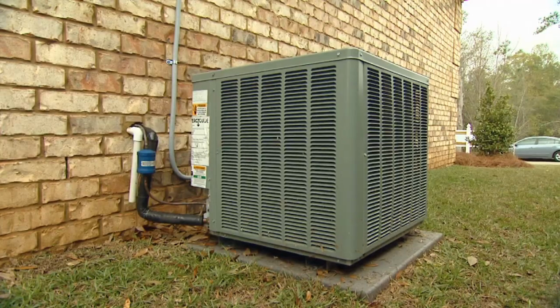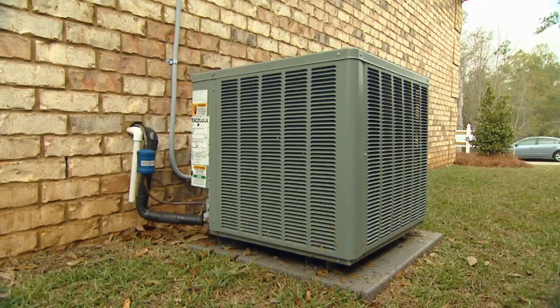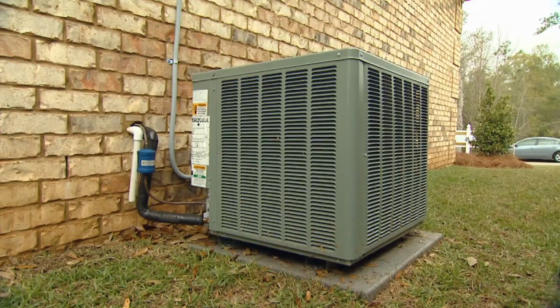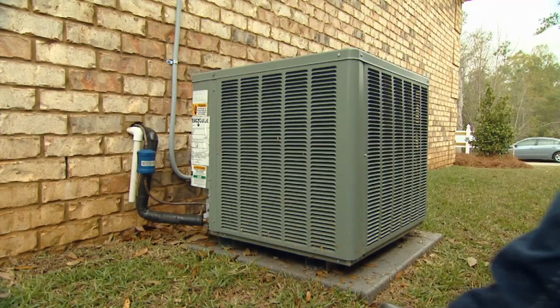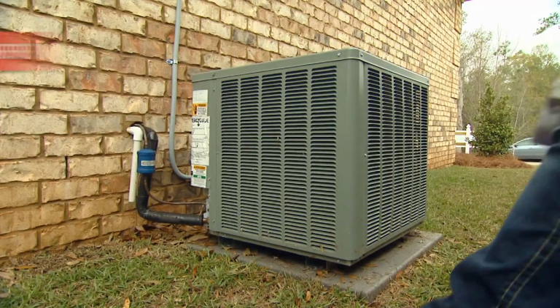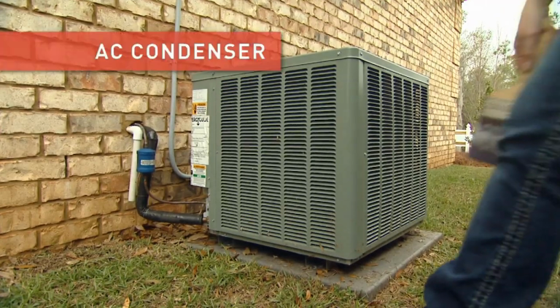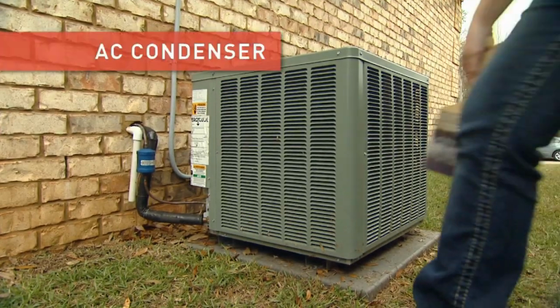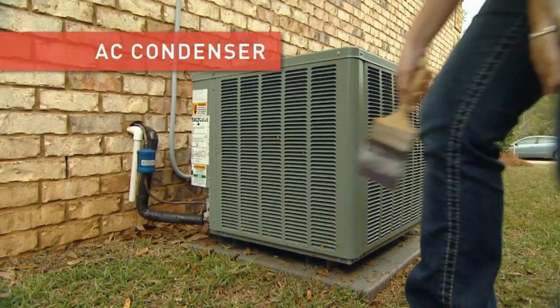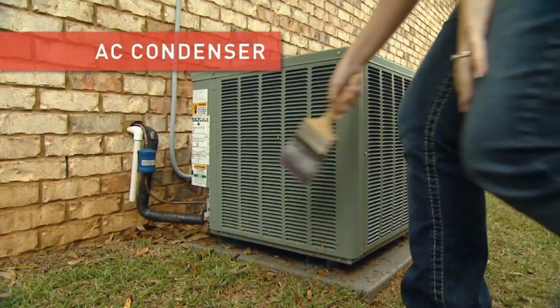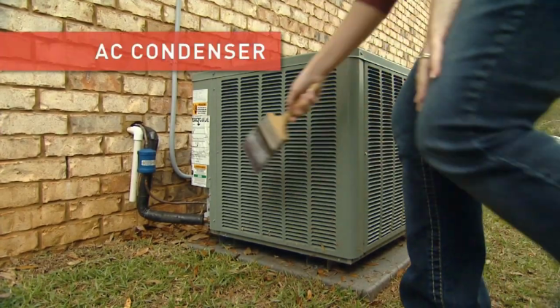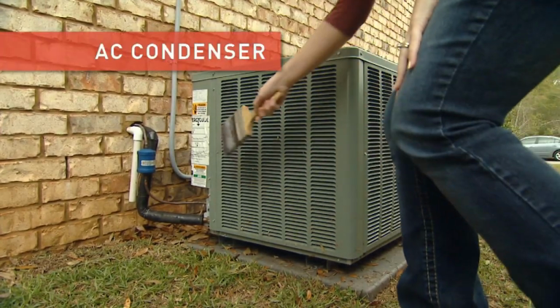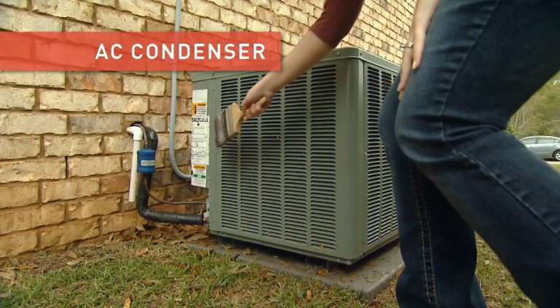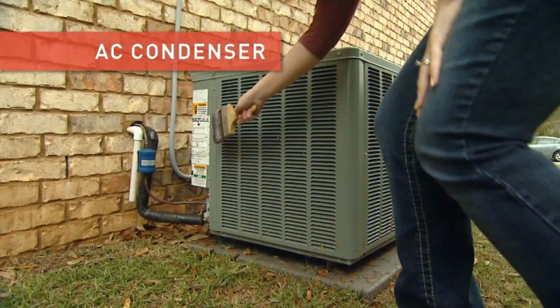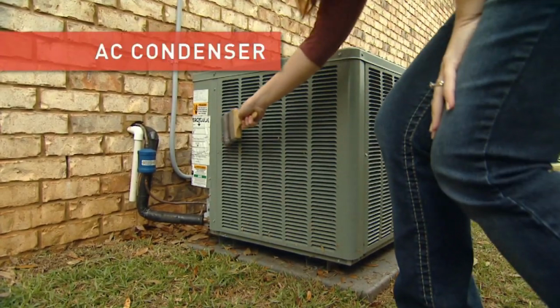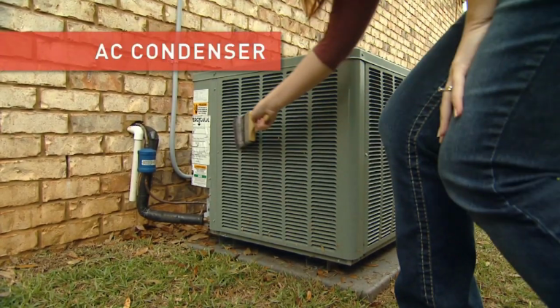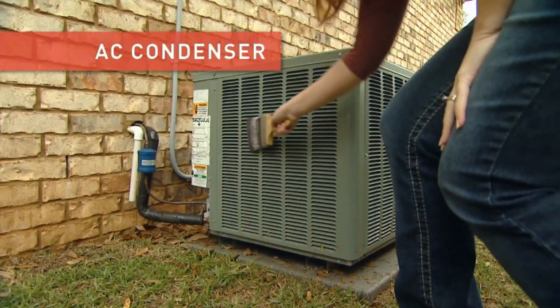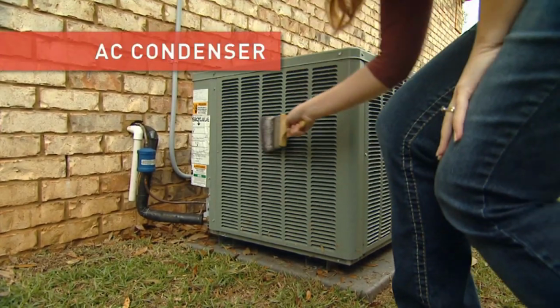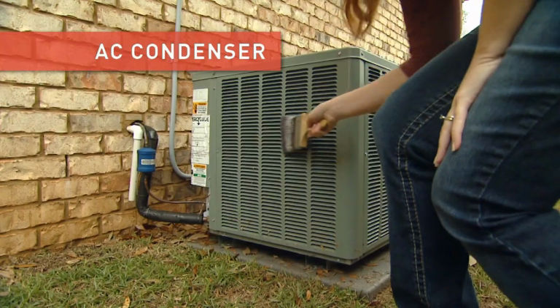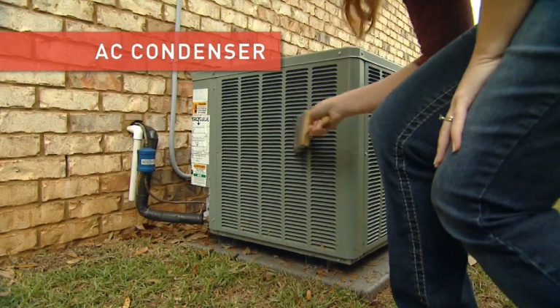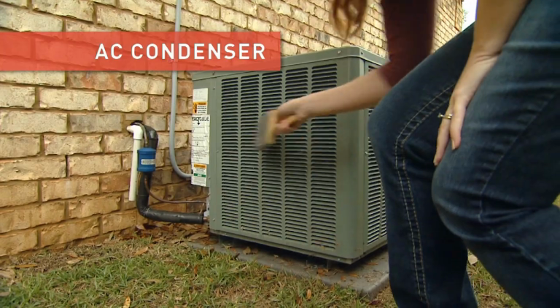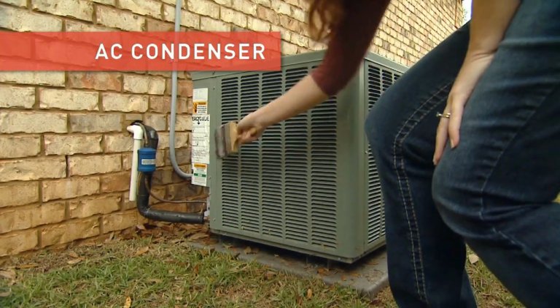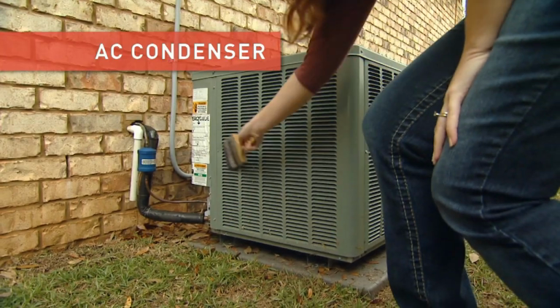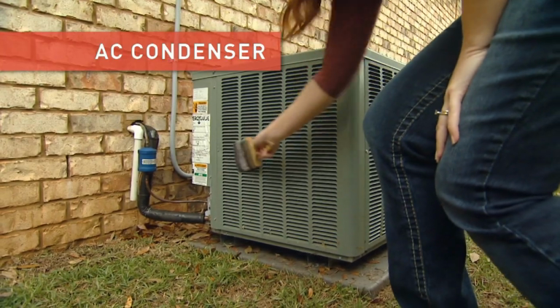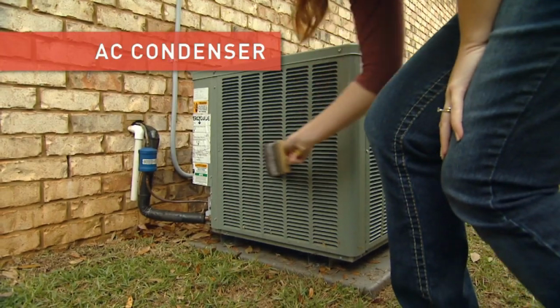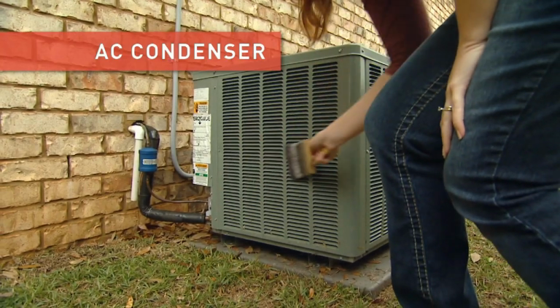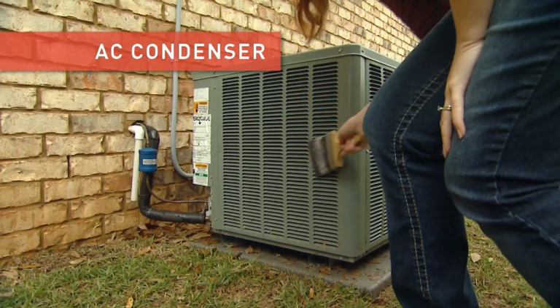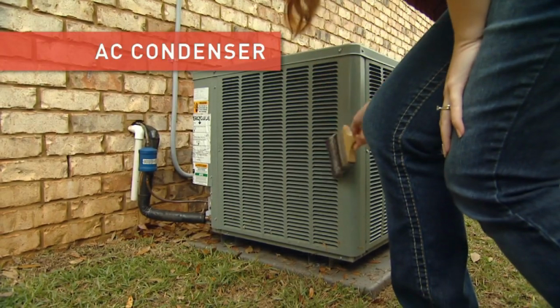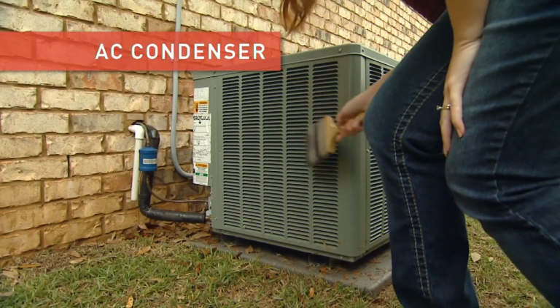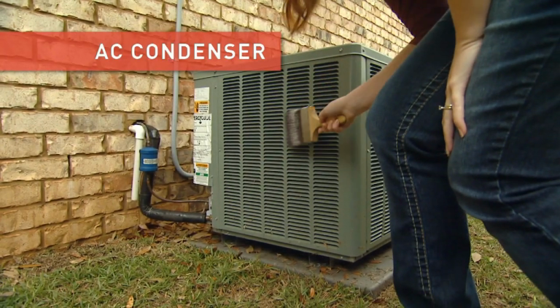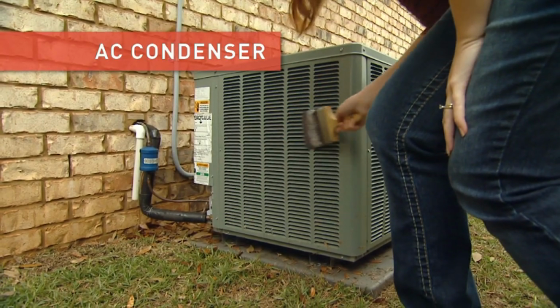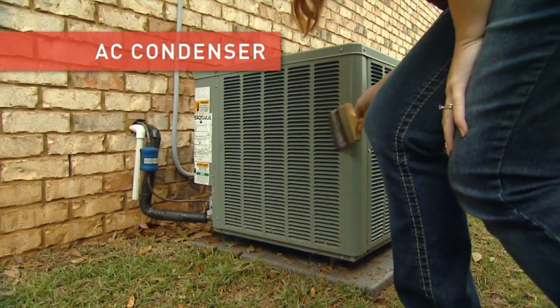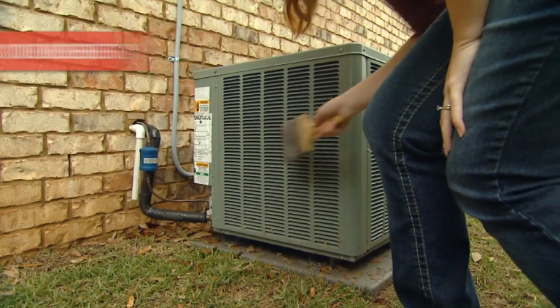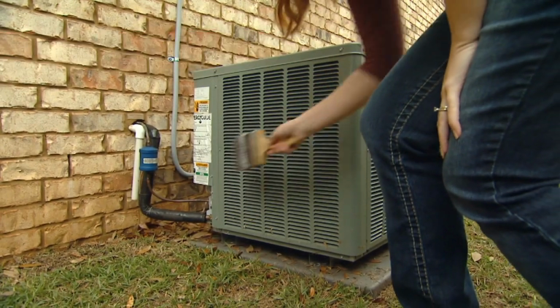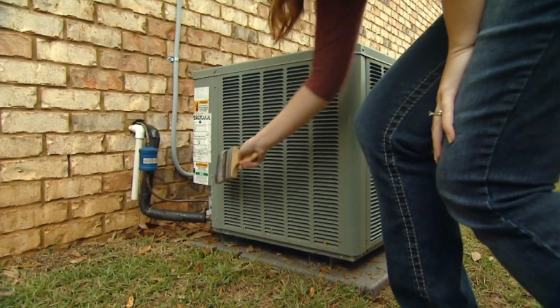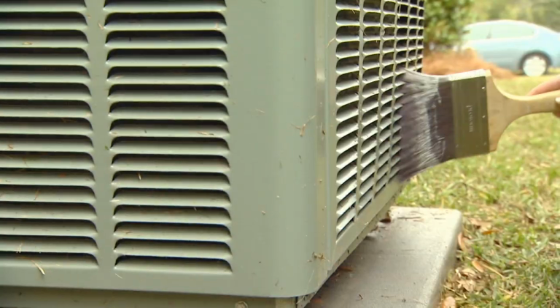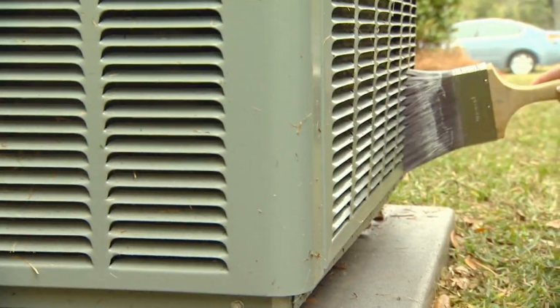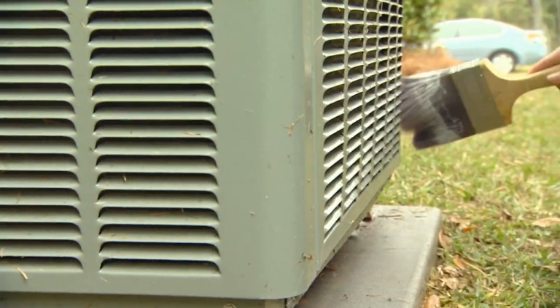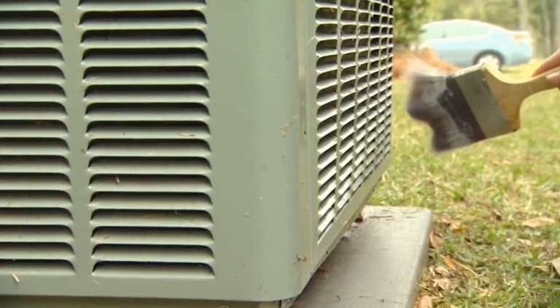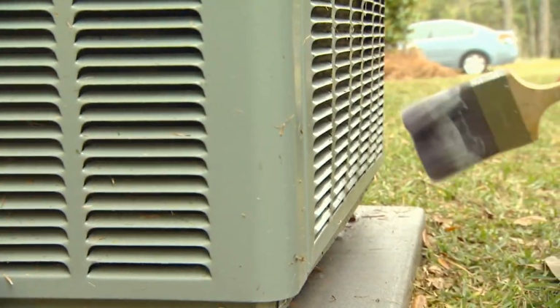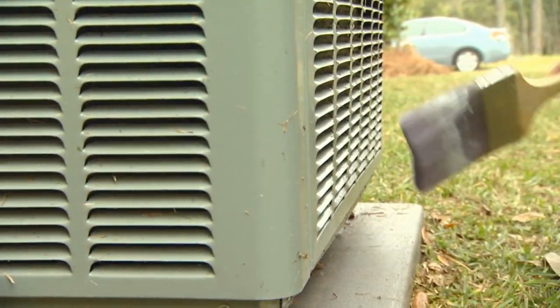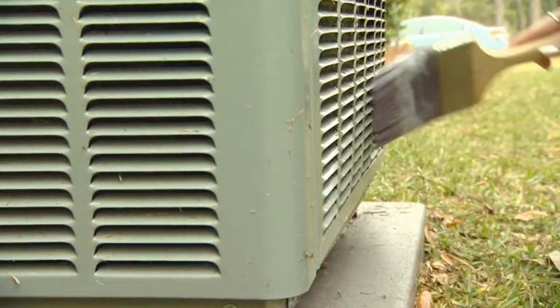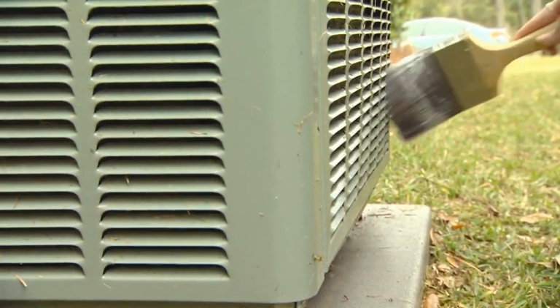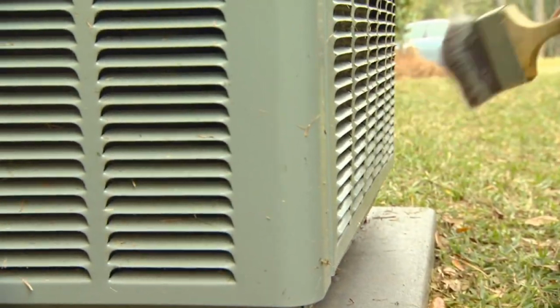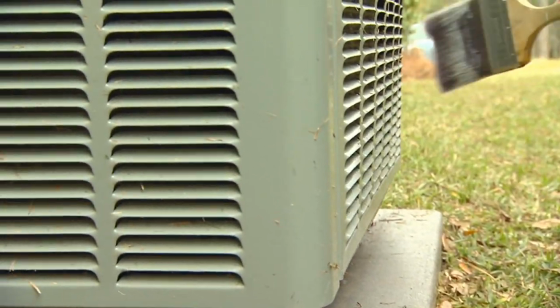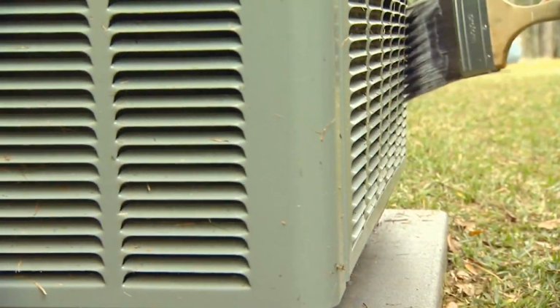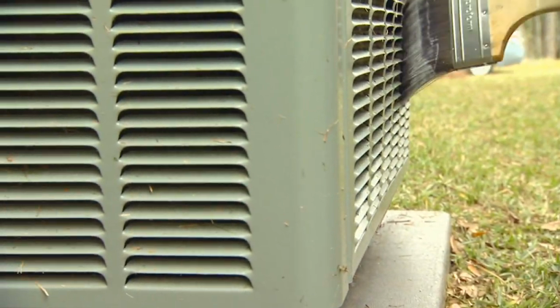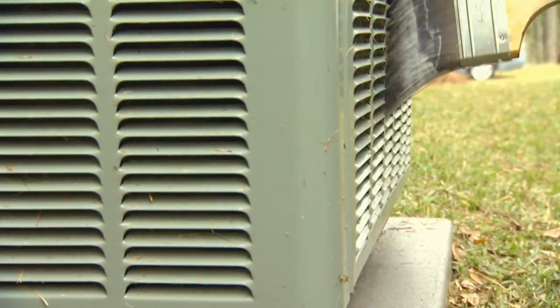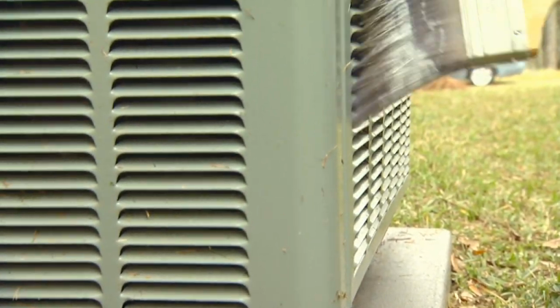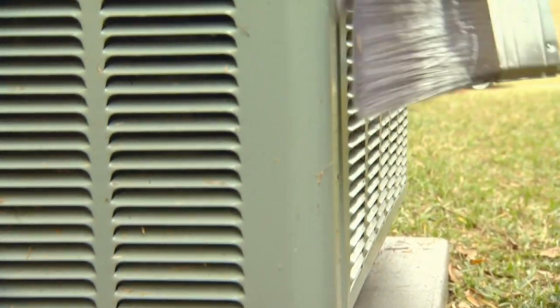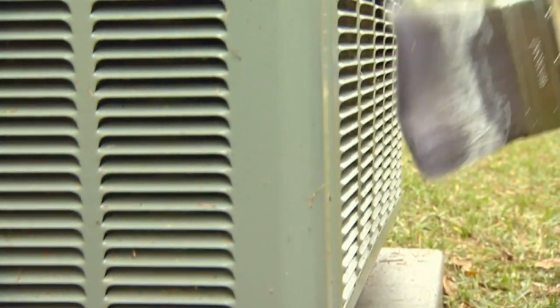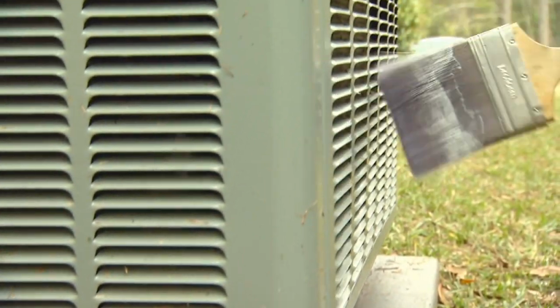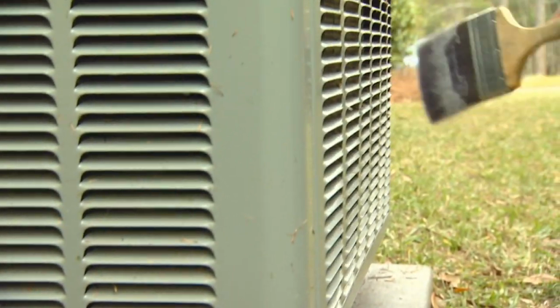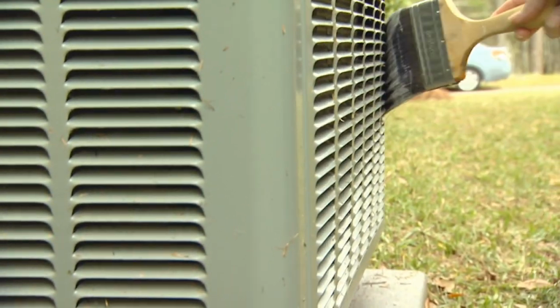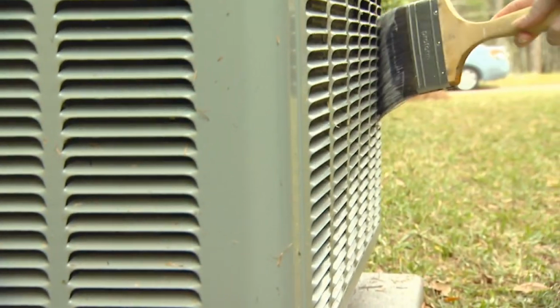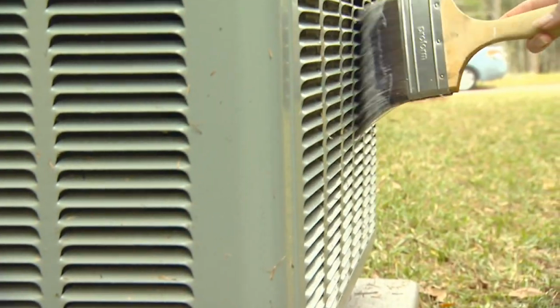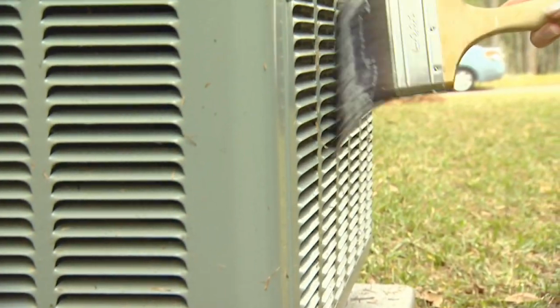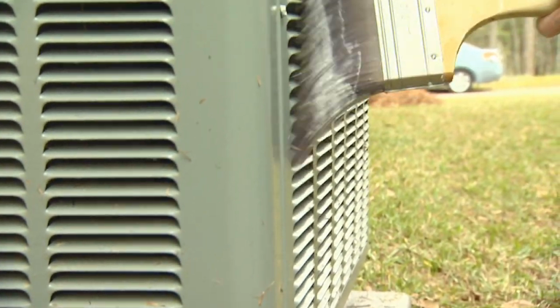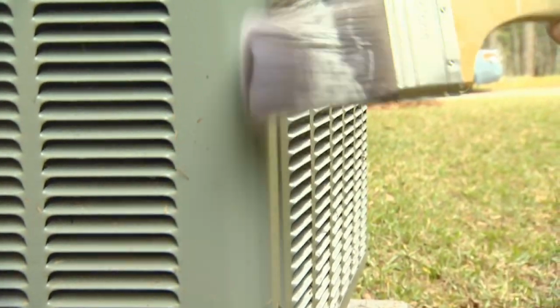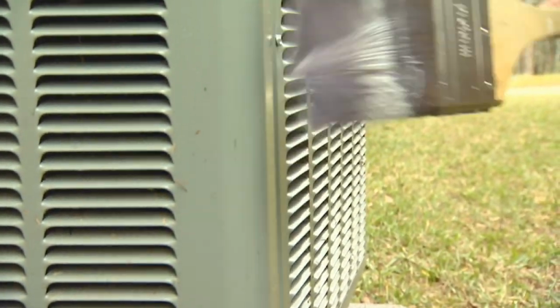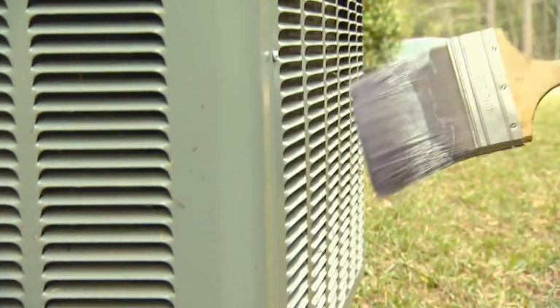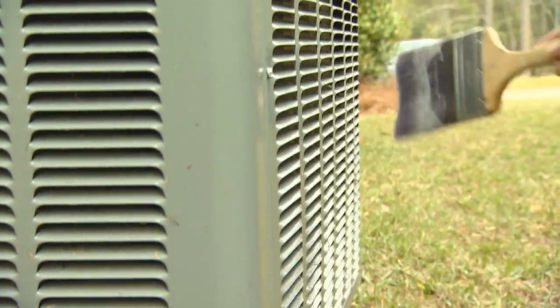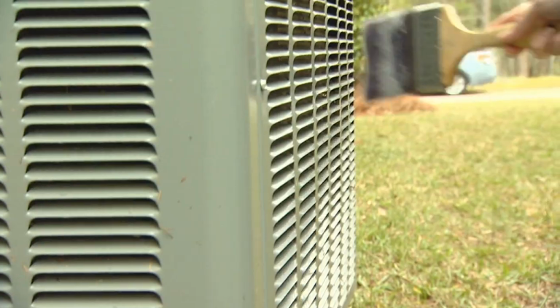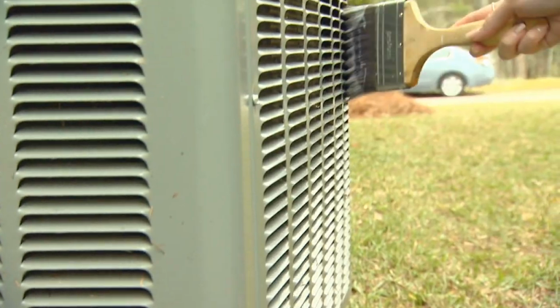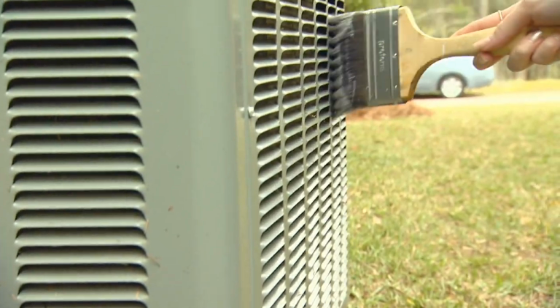Outside, the condensing unit — that fan unit — can suck in a lot of debris as well. It's a good idea once a month to clean it off to boost its efficiency.